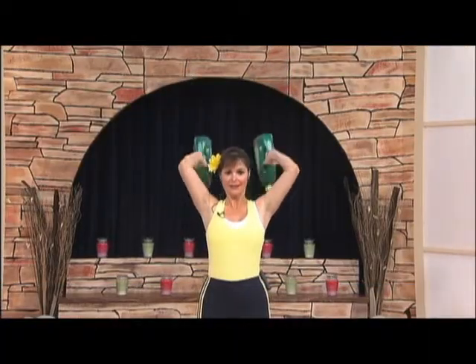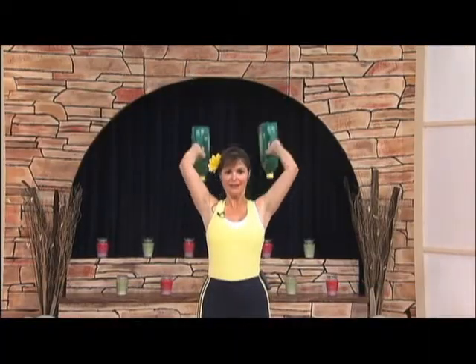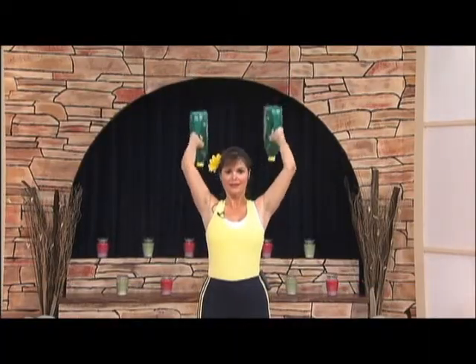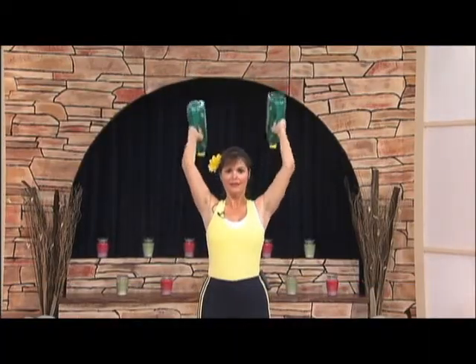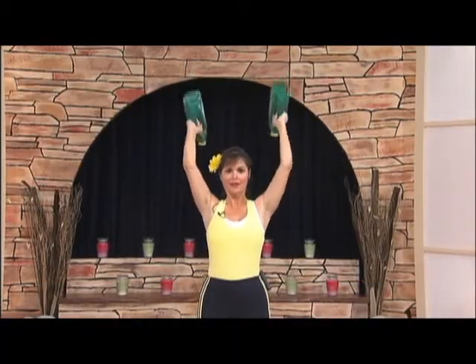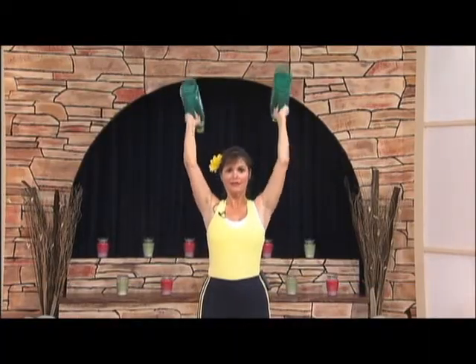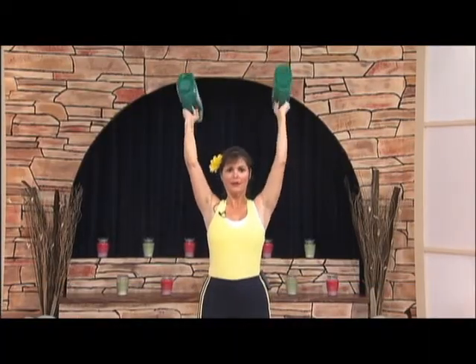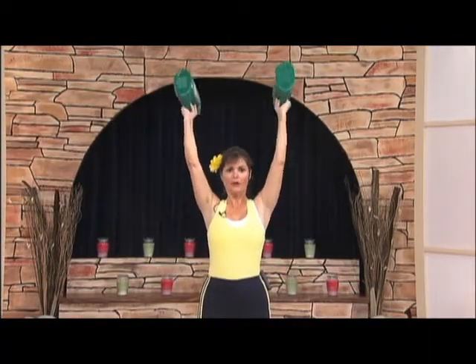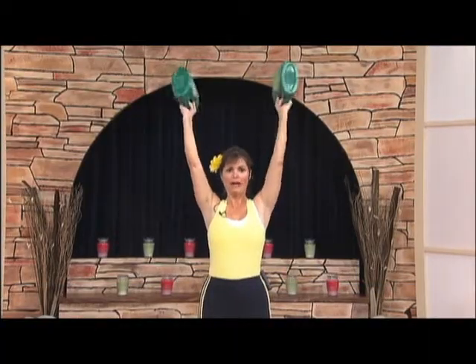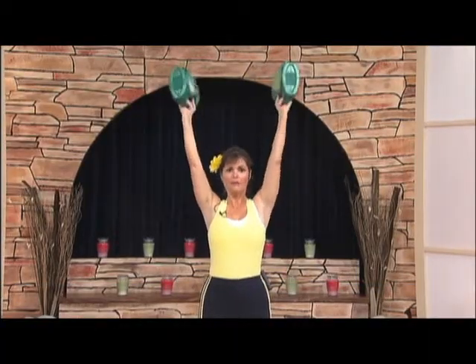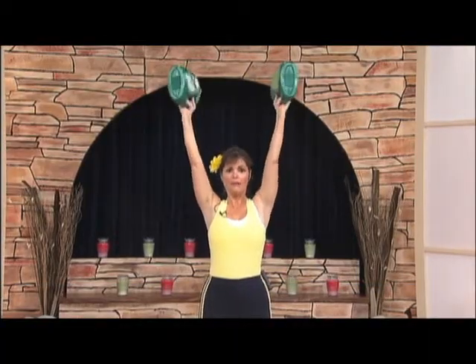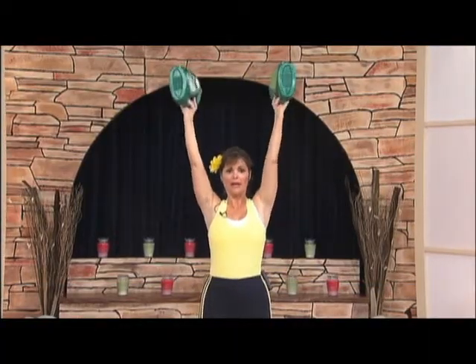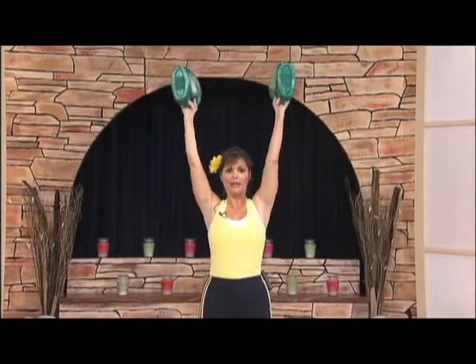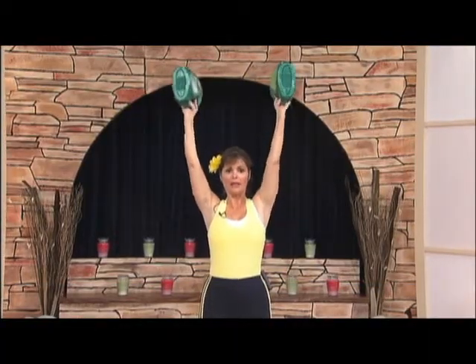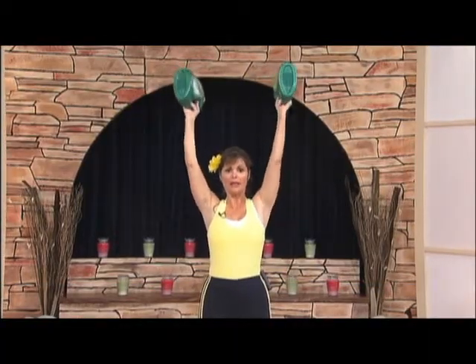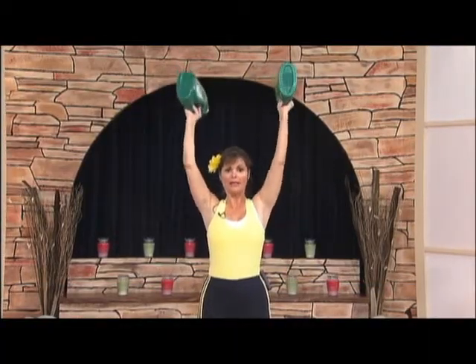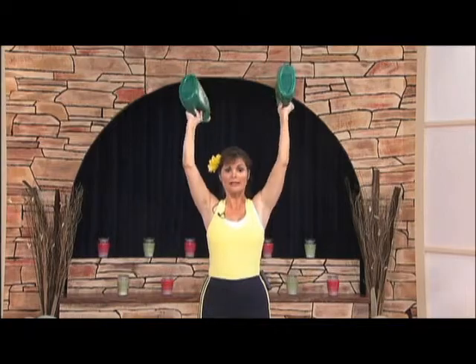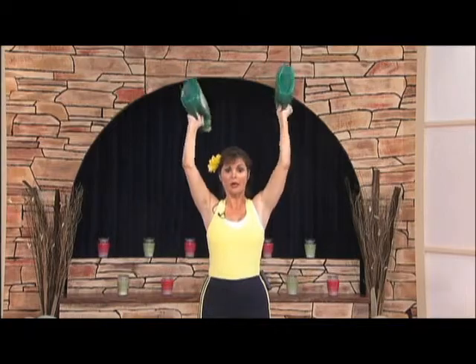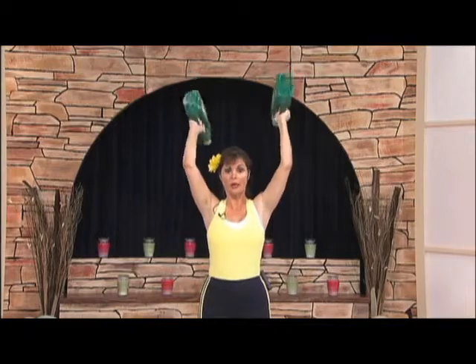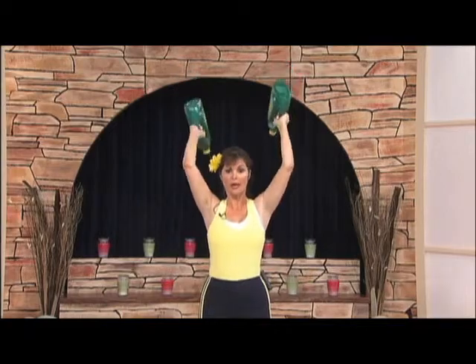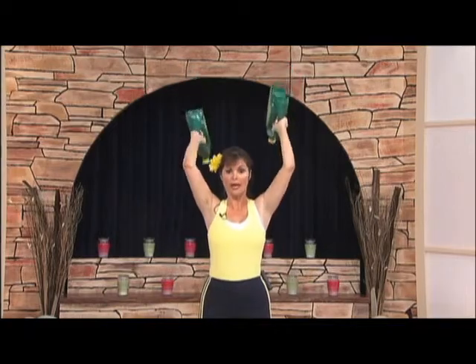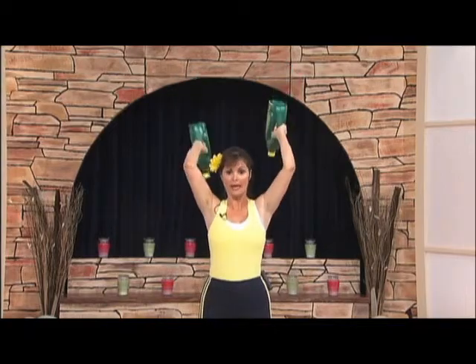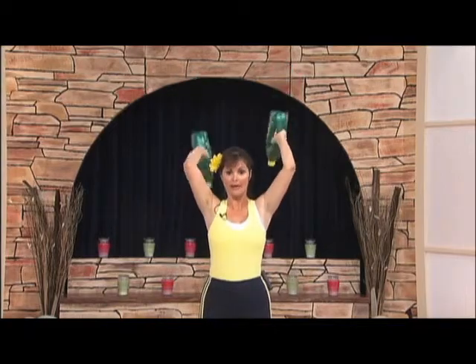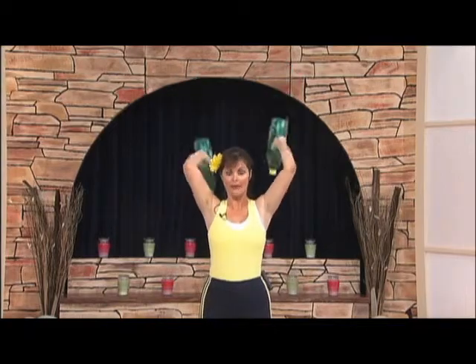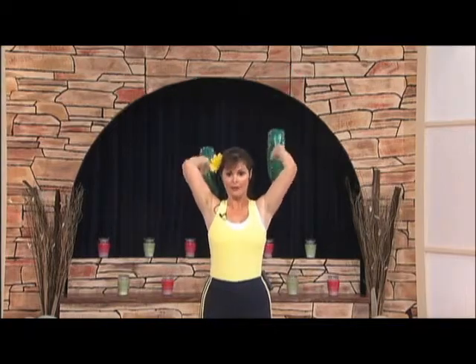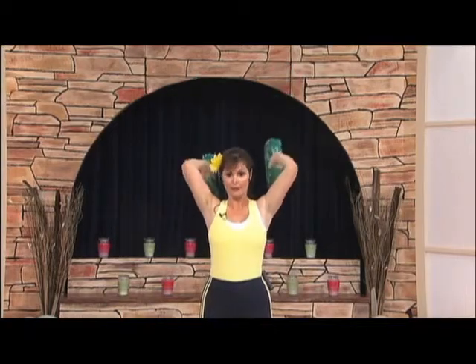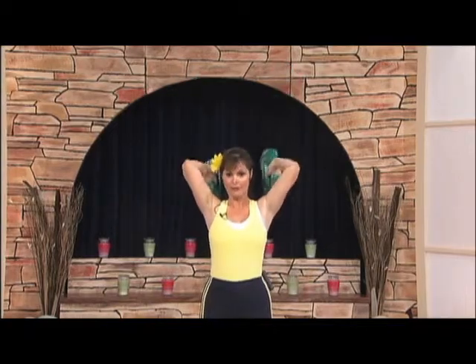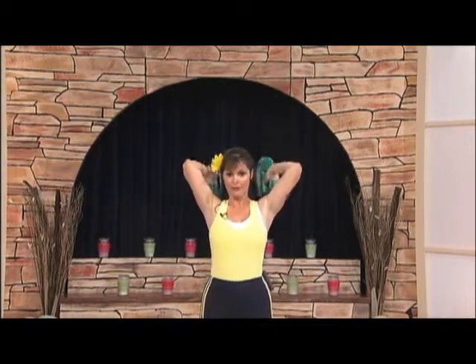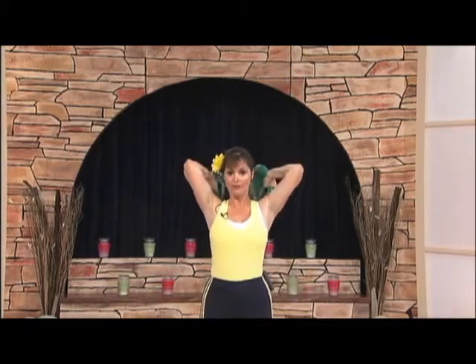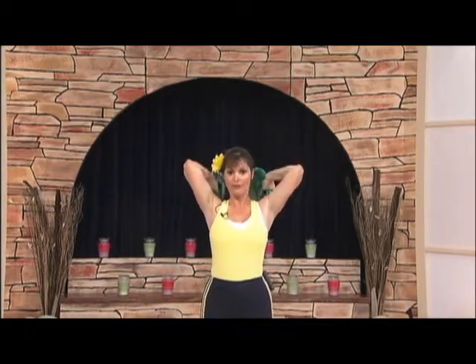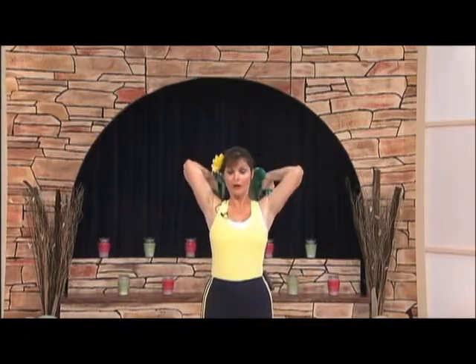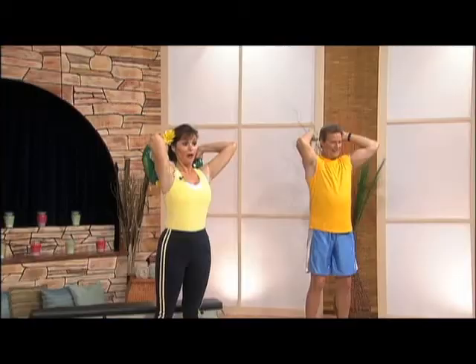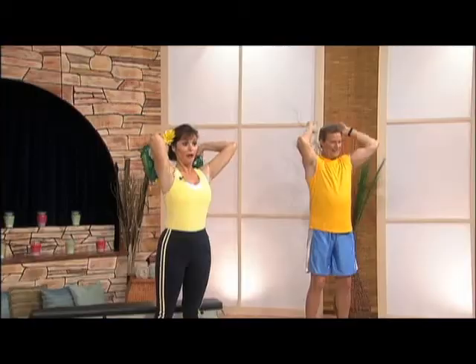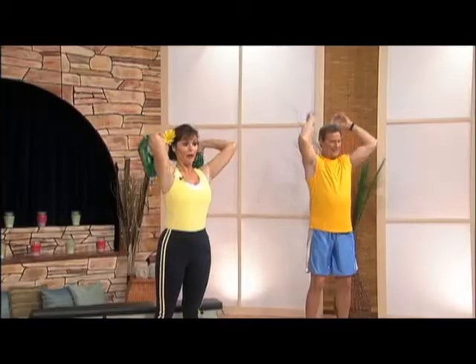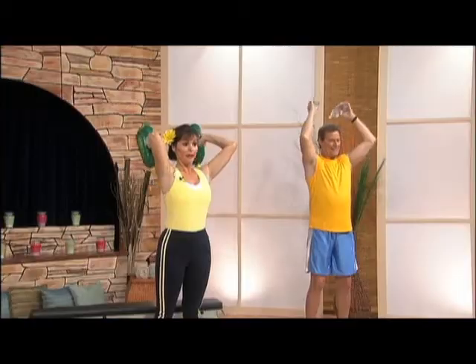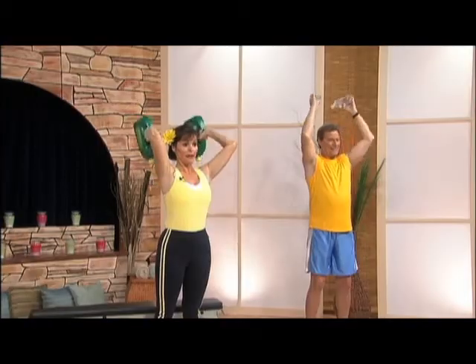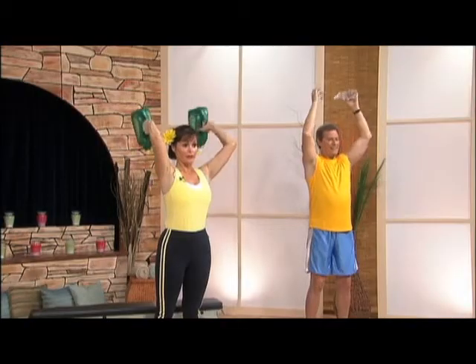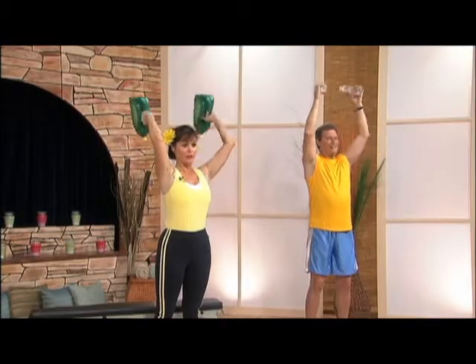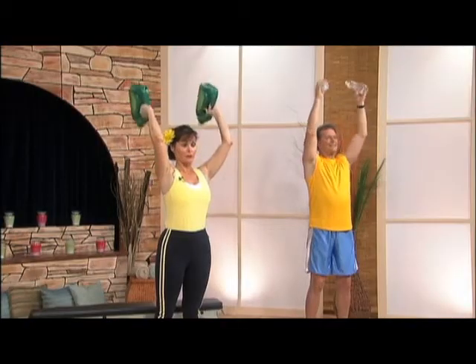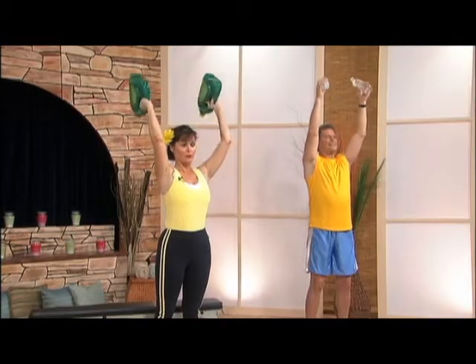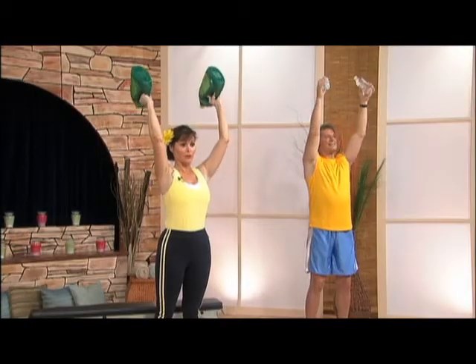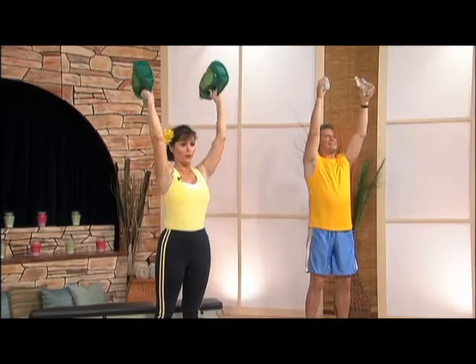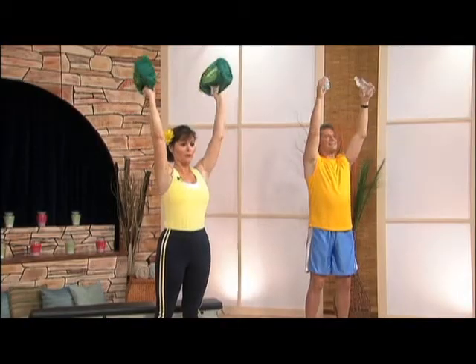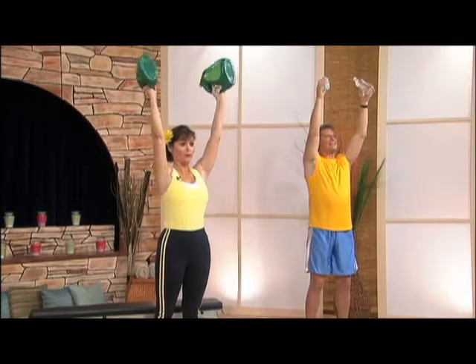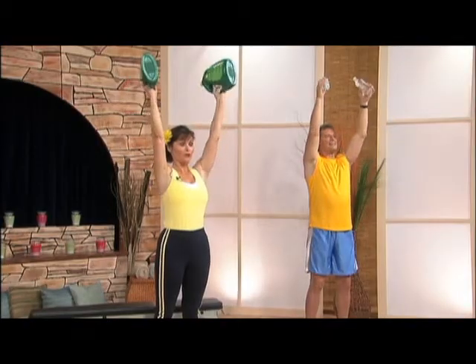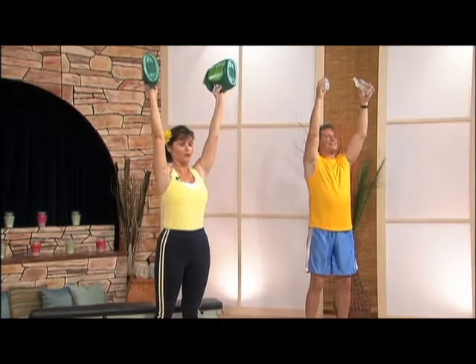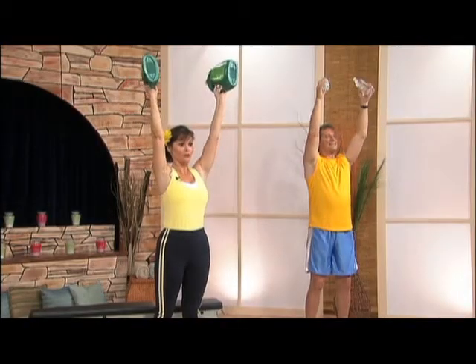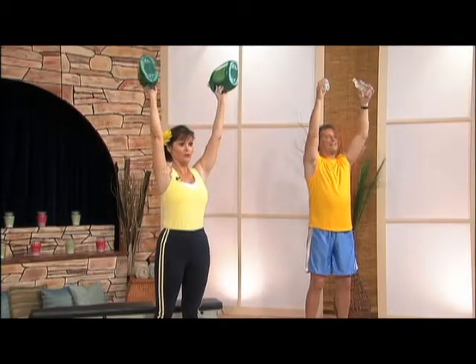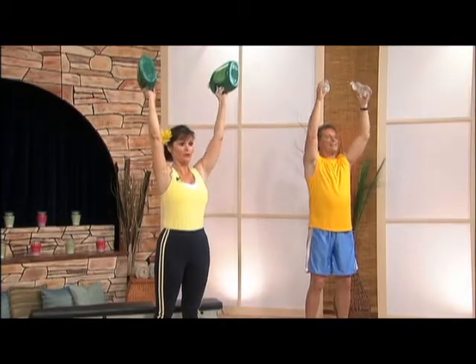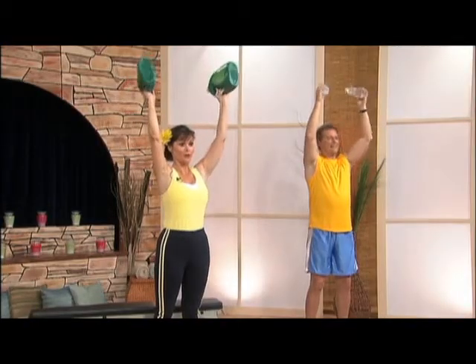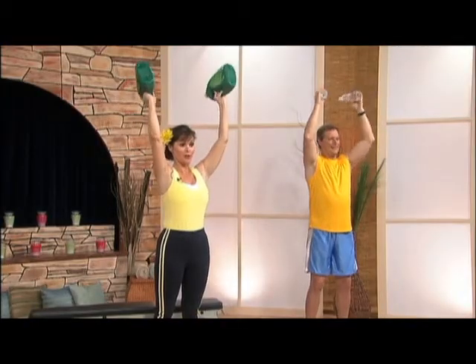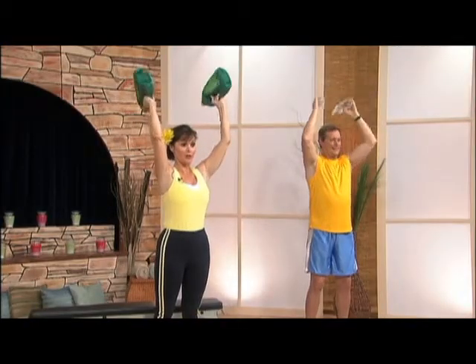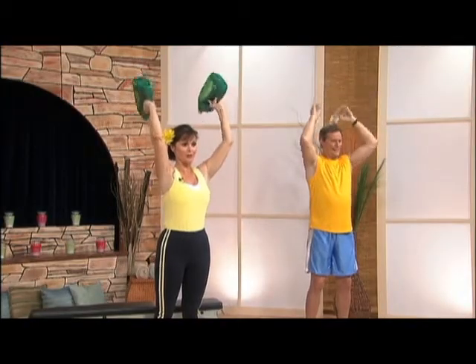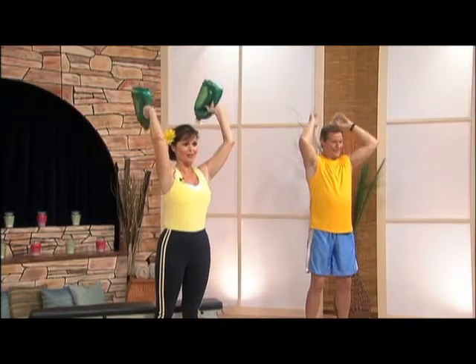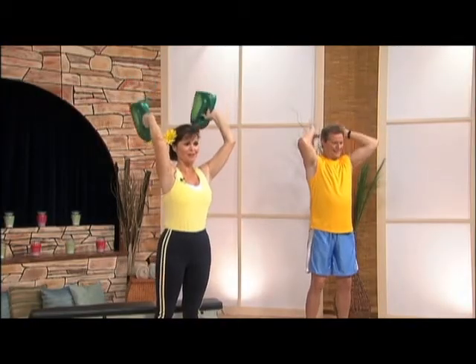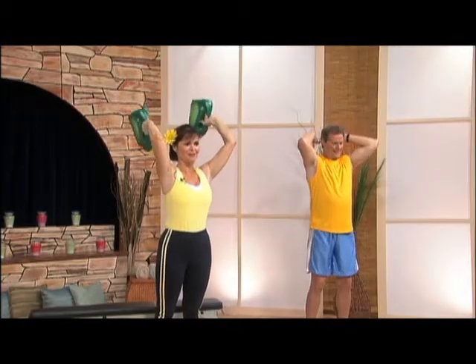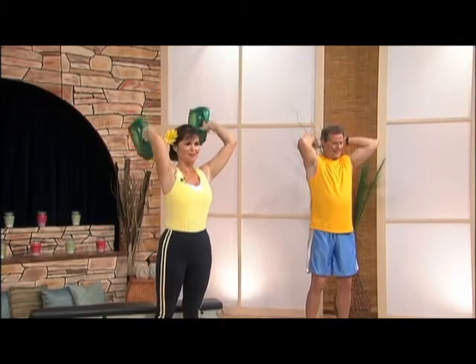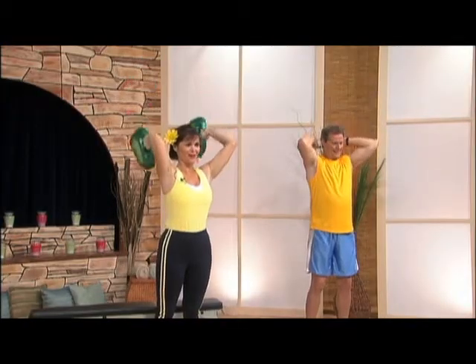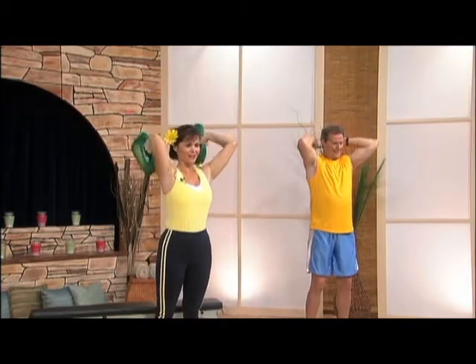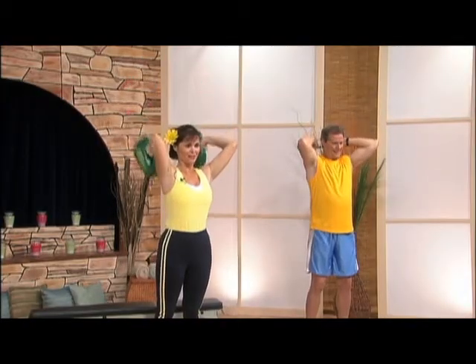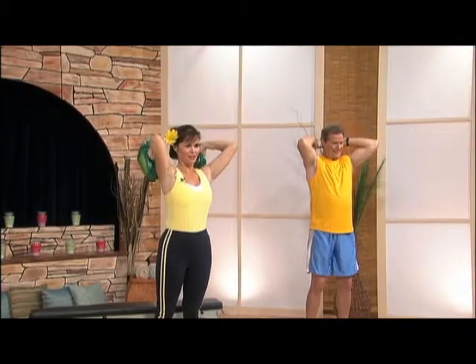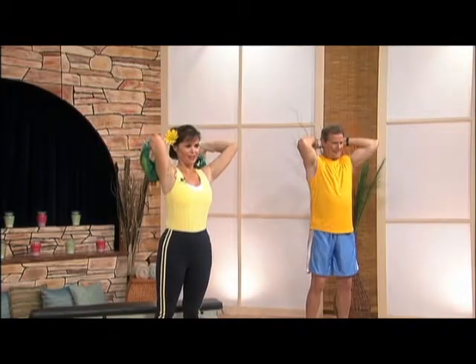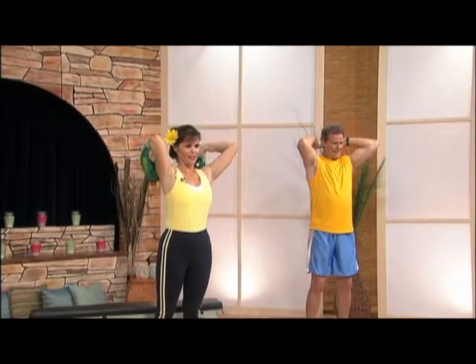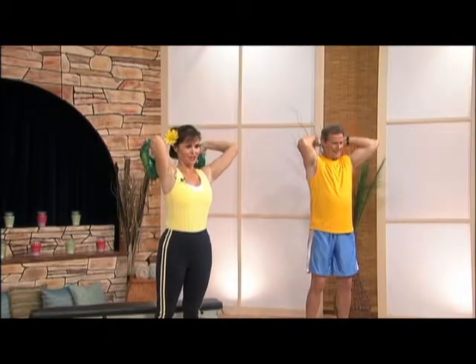Now, if you don't have a bench, that's okay. For all the exercises we're going to be doing some more on the bench.